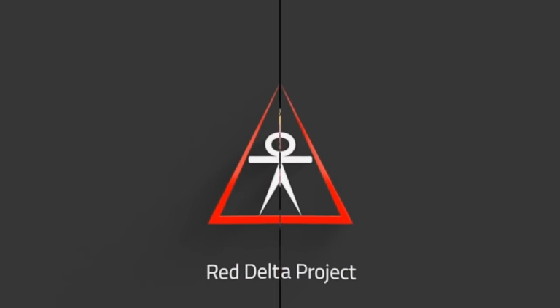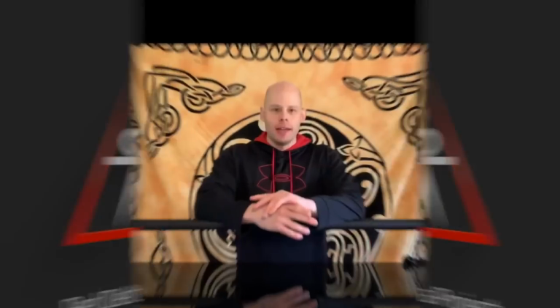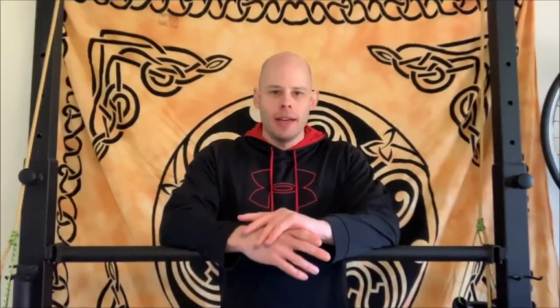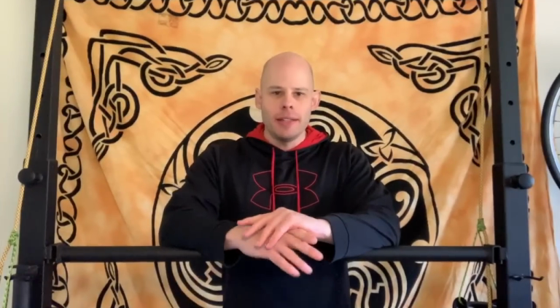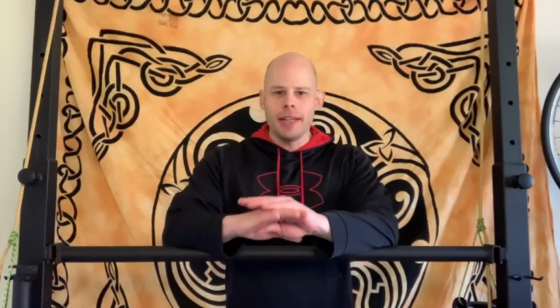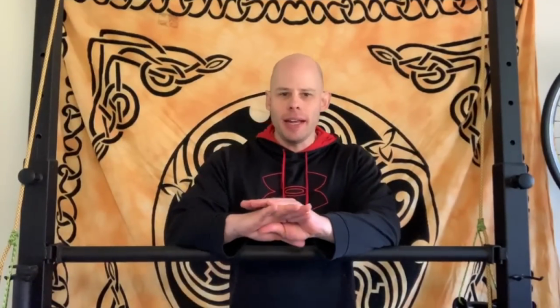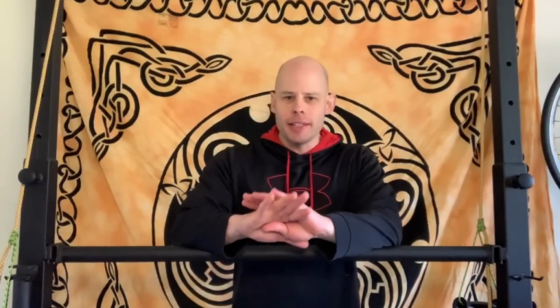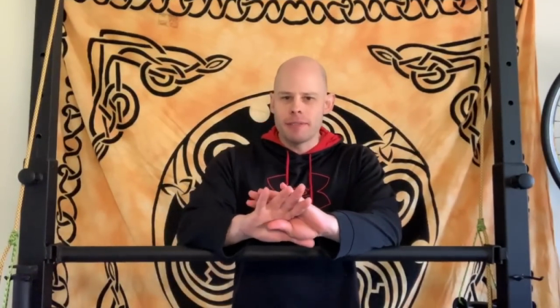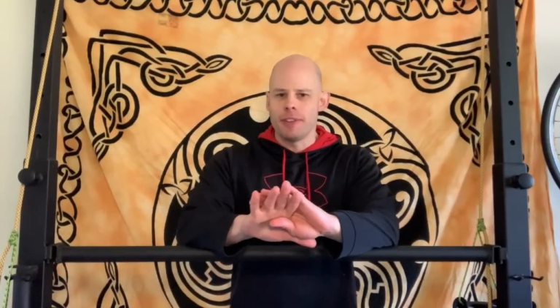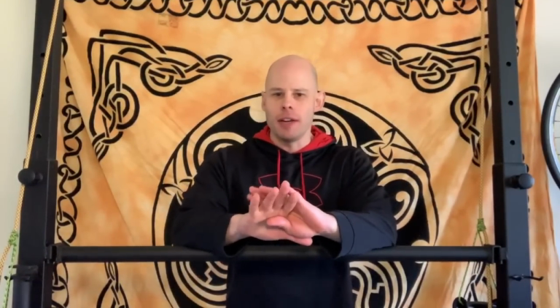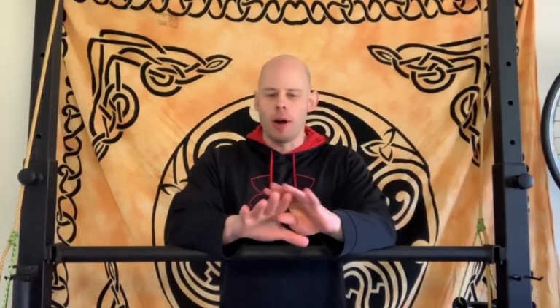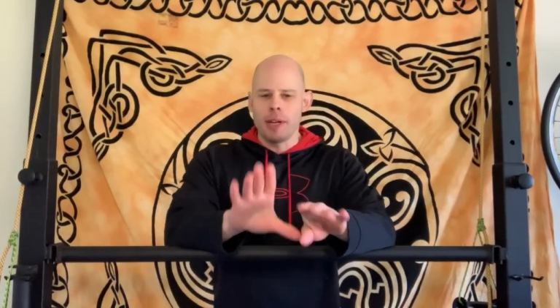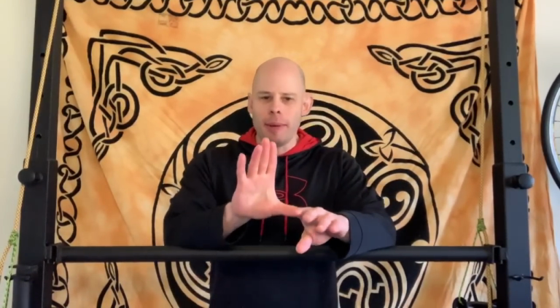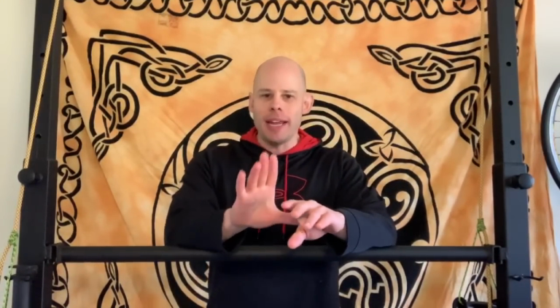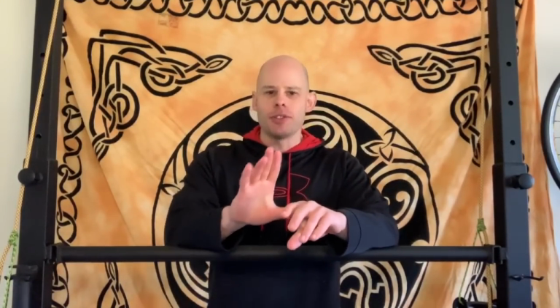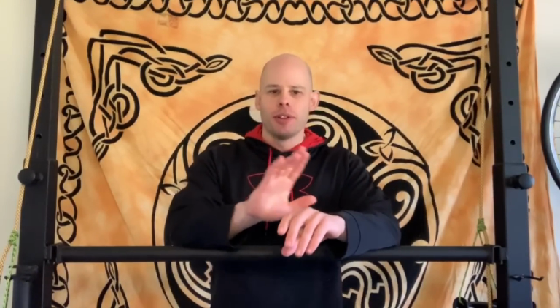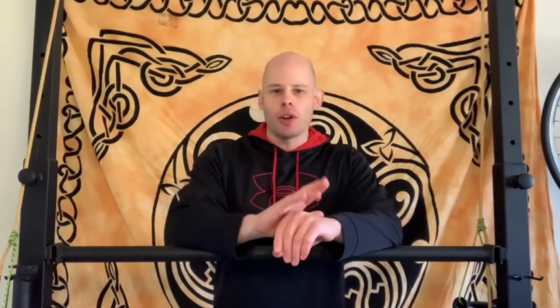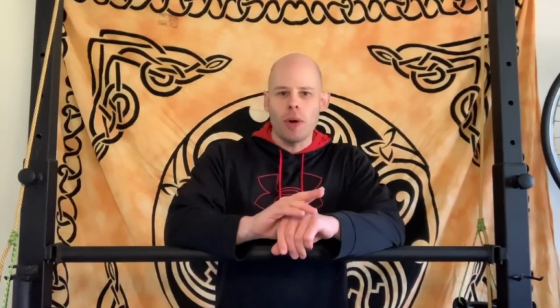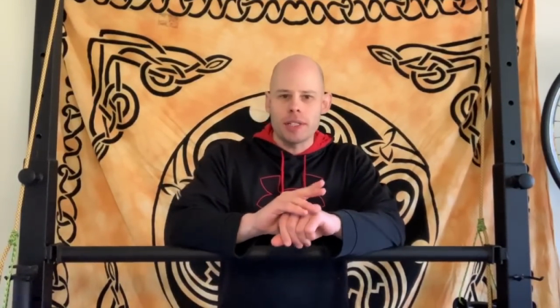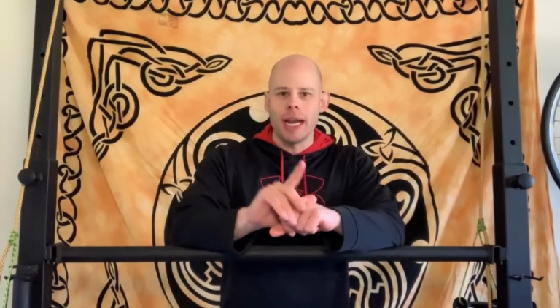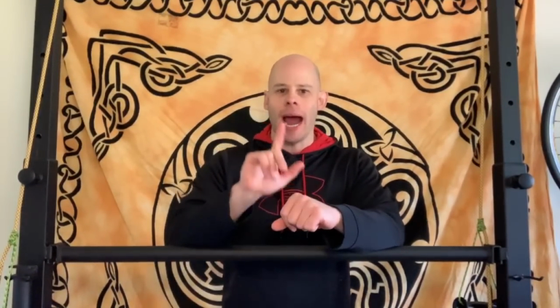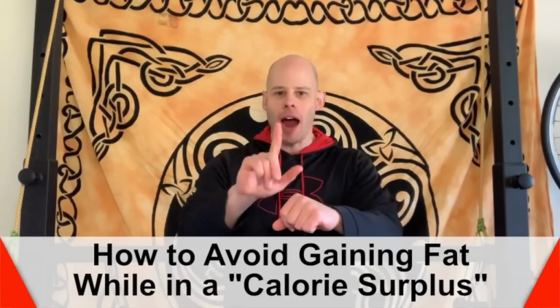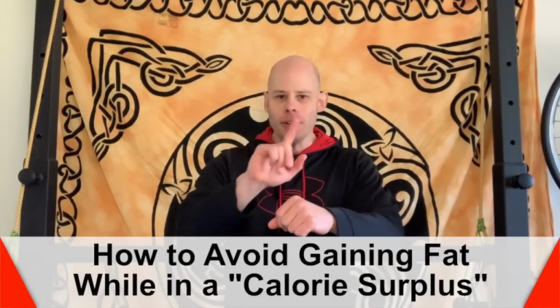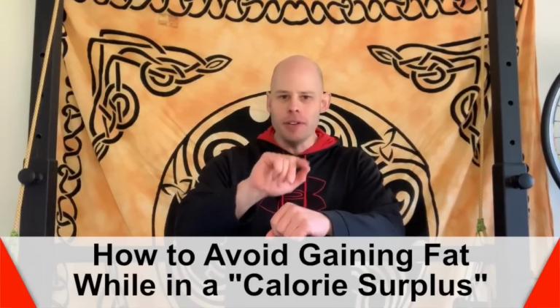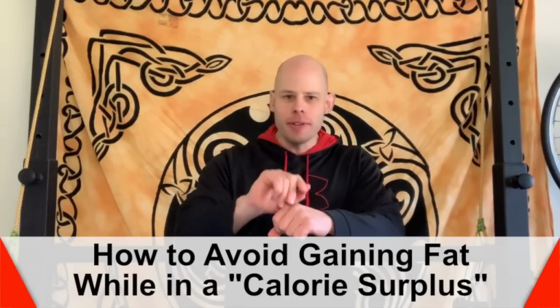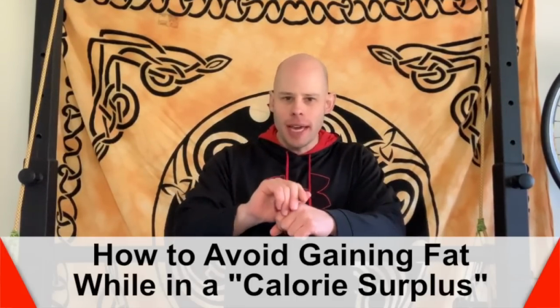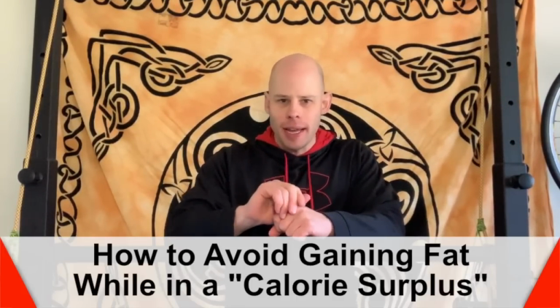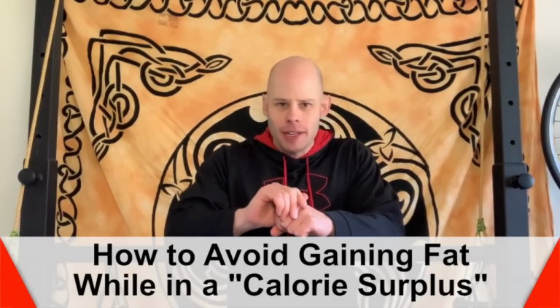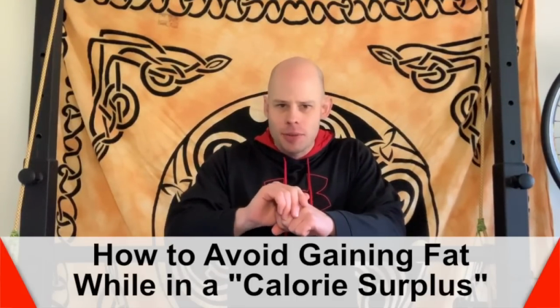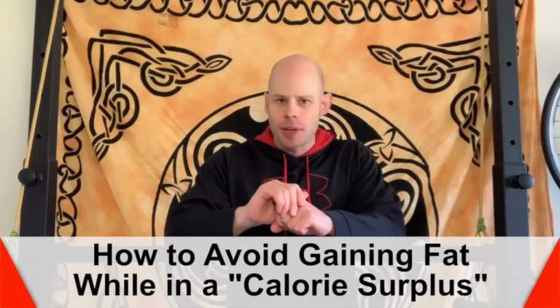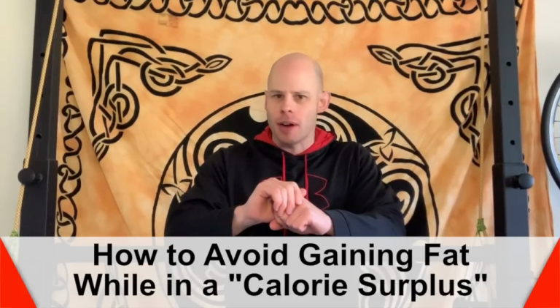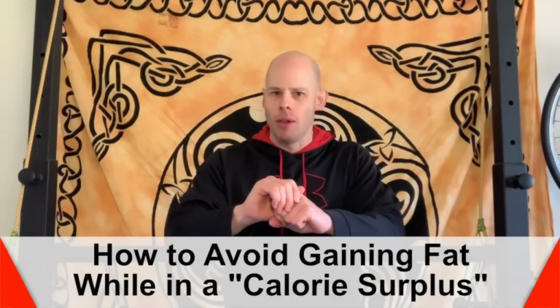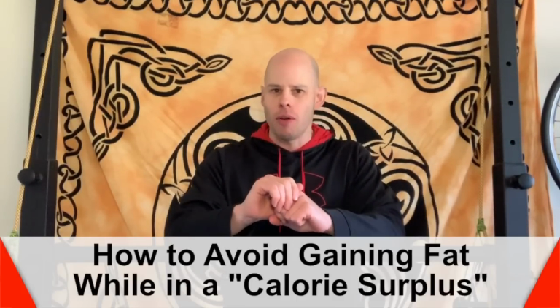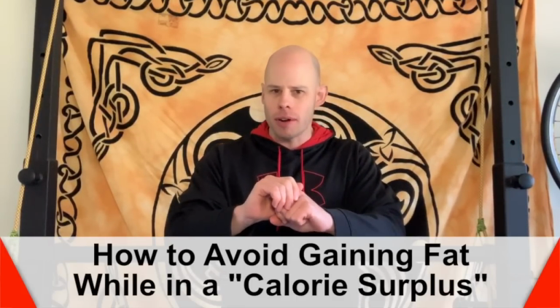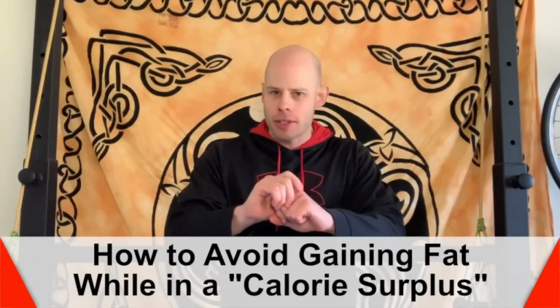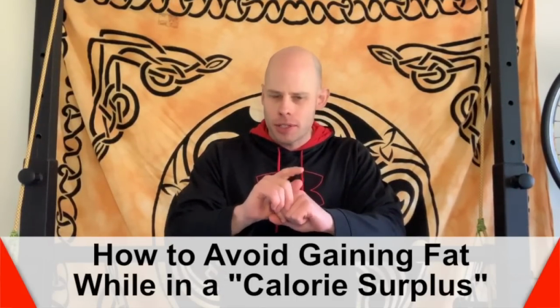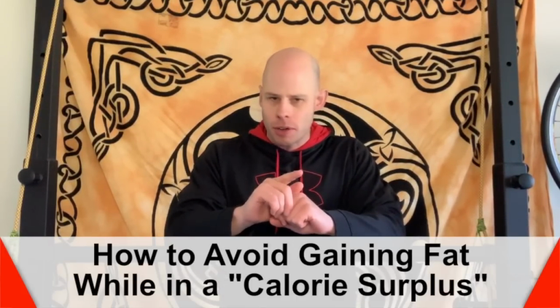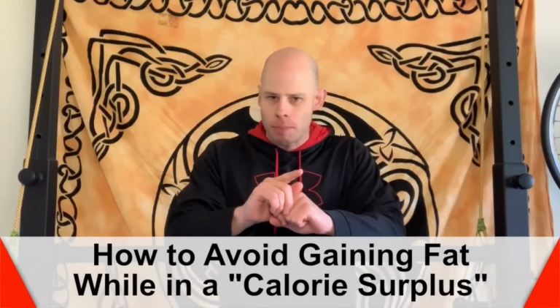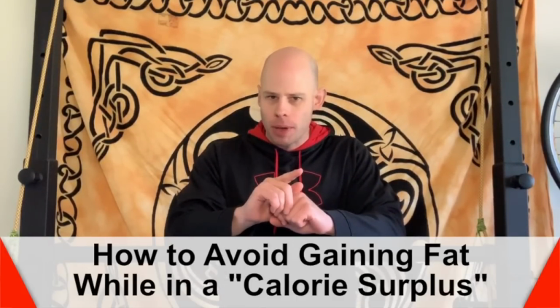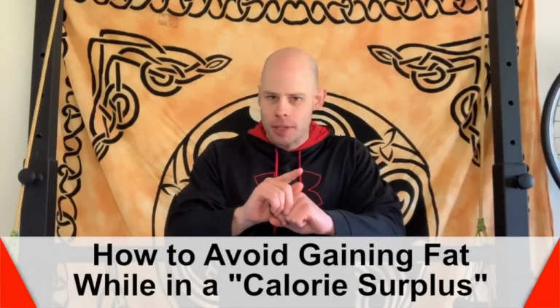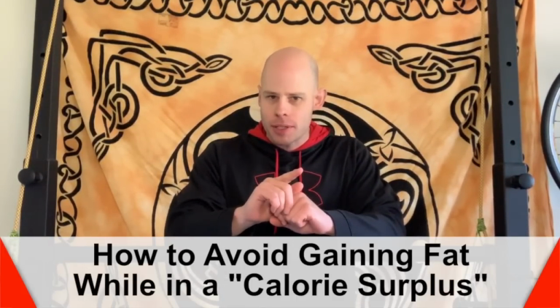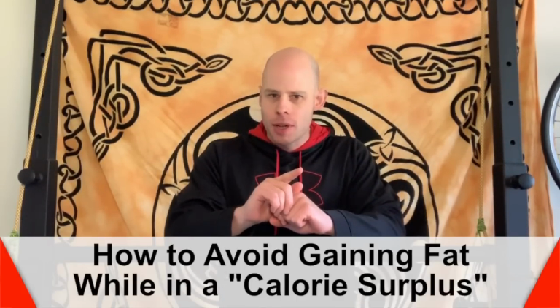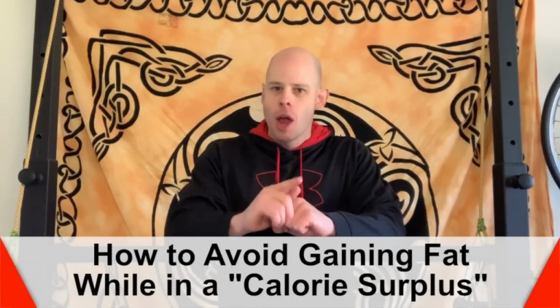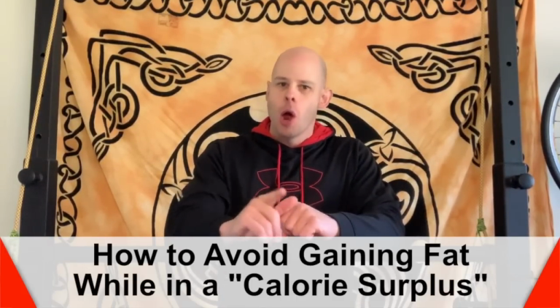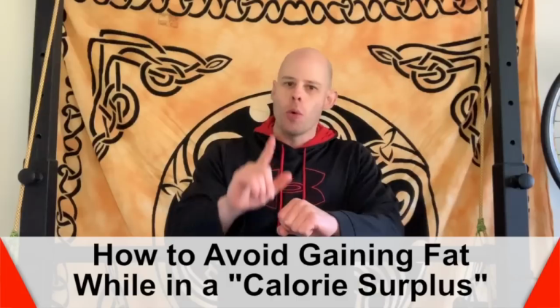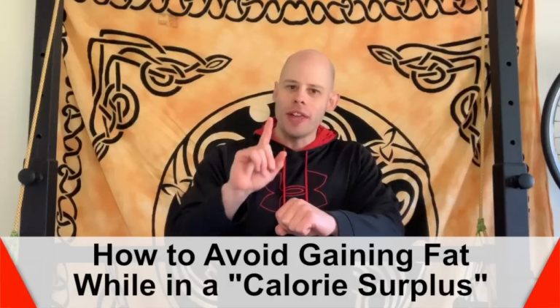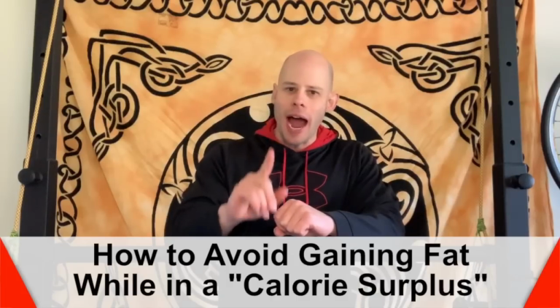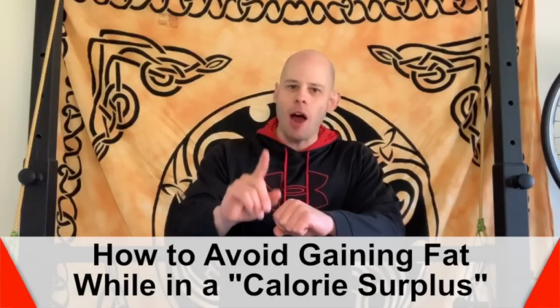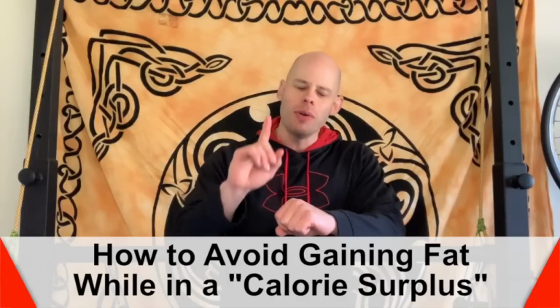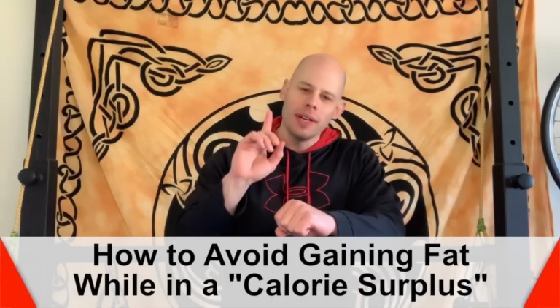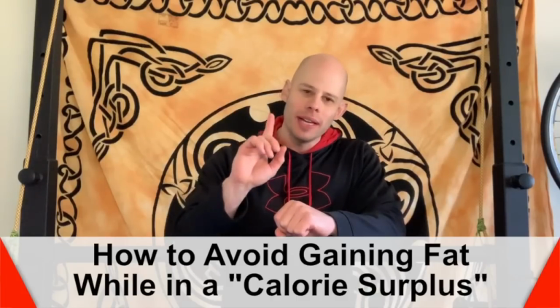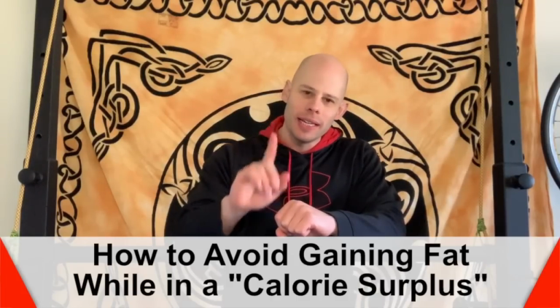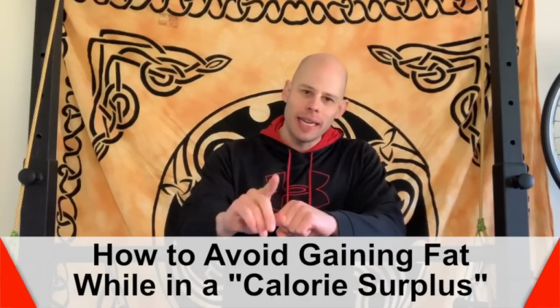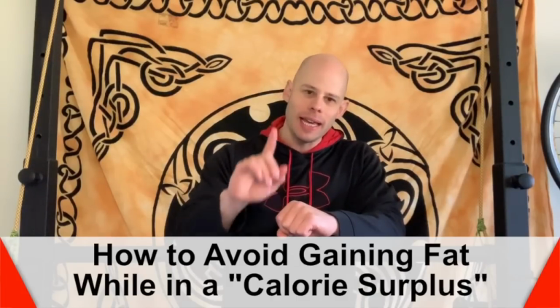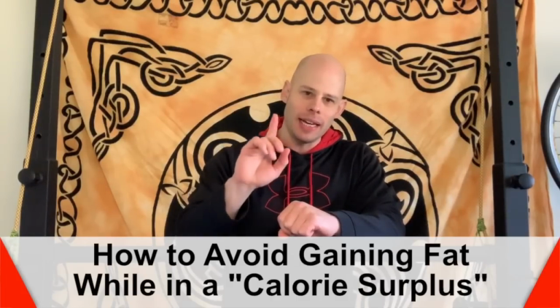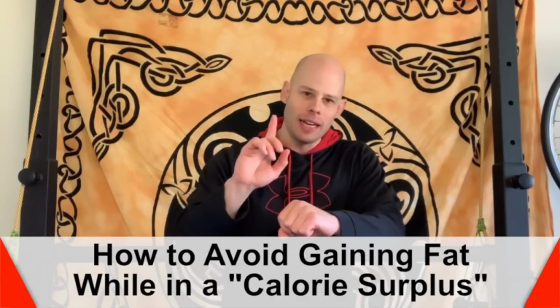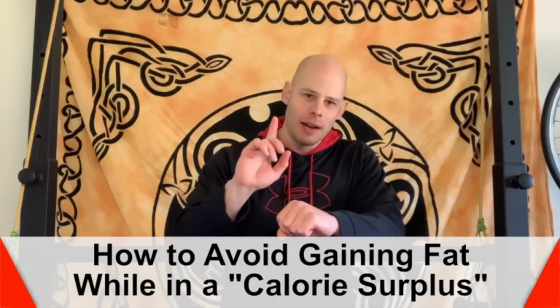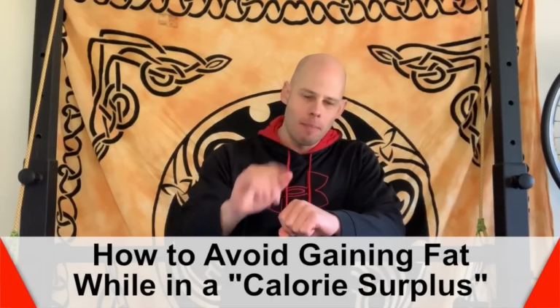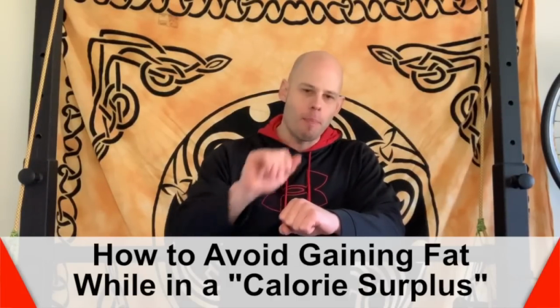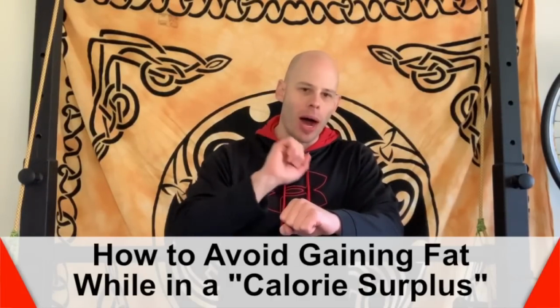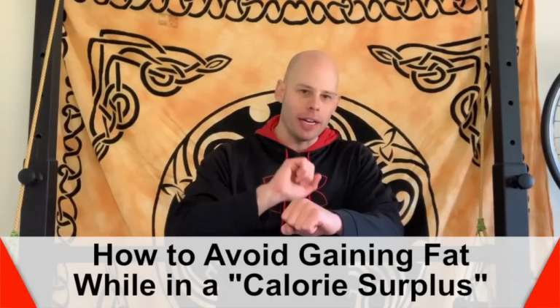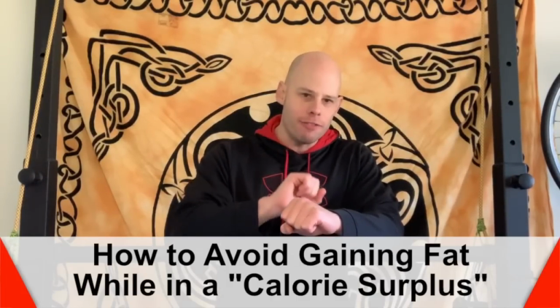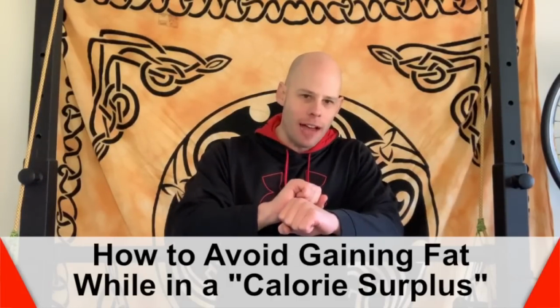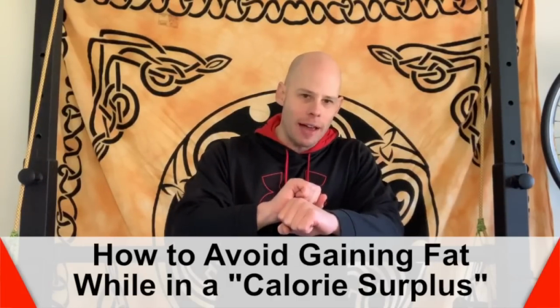In today's video, I'm going to be answering the question: how do you get into a caloric surplus without gaining body fat?